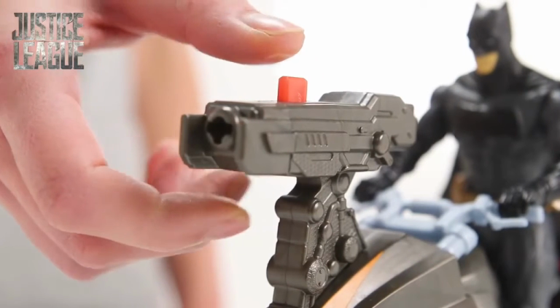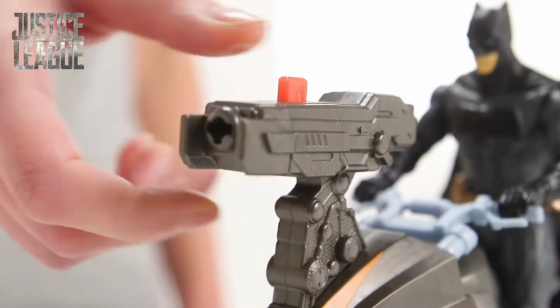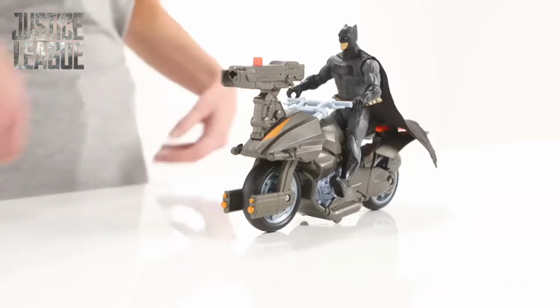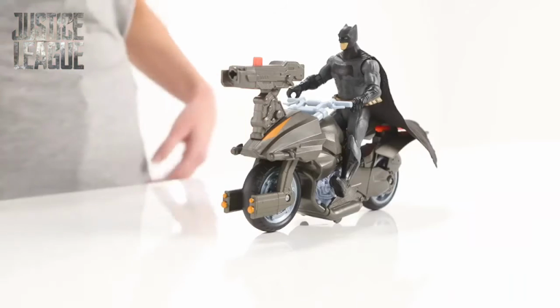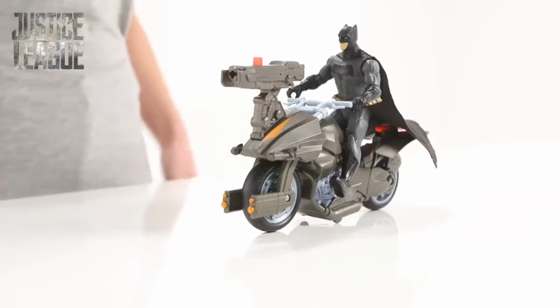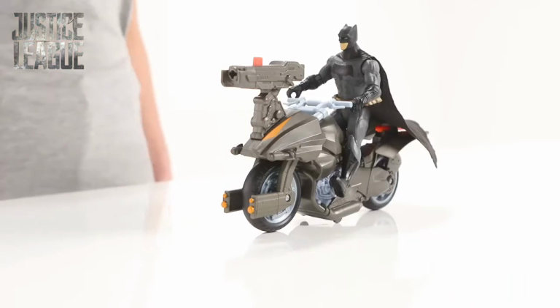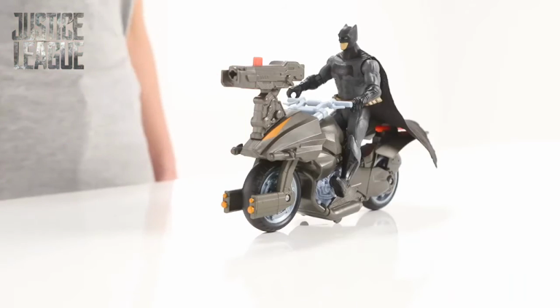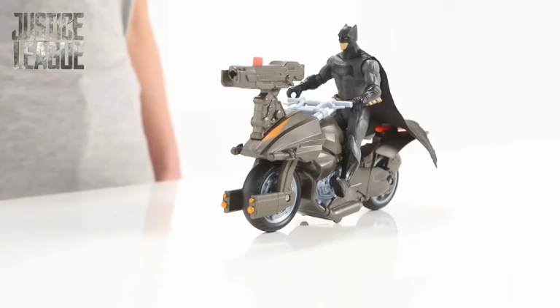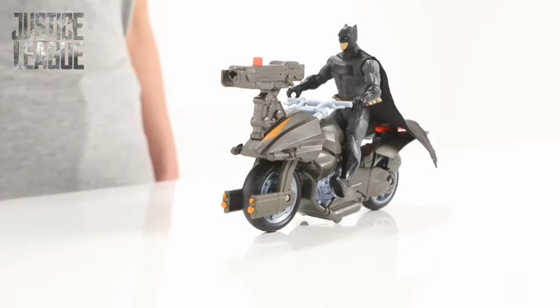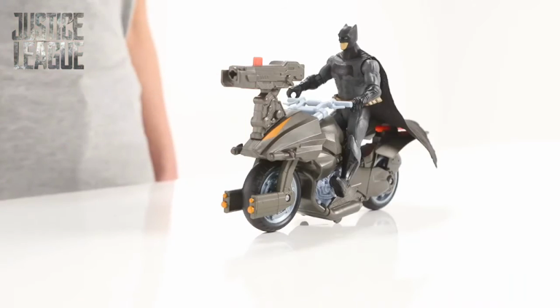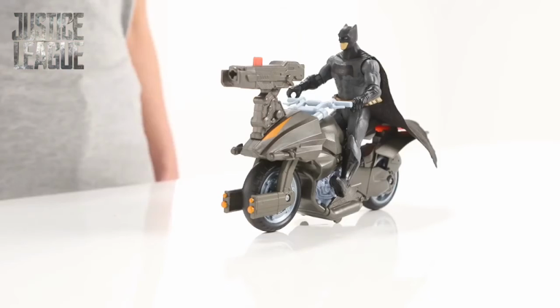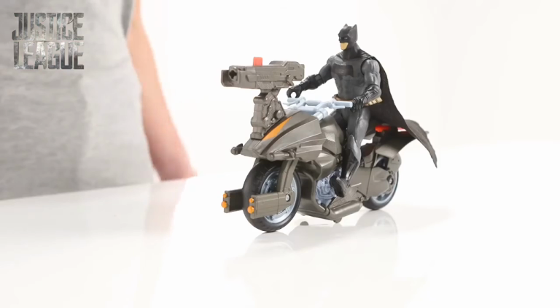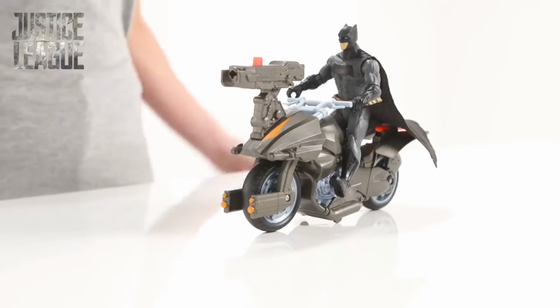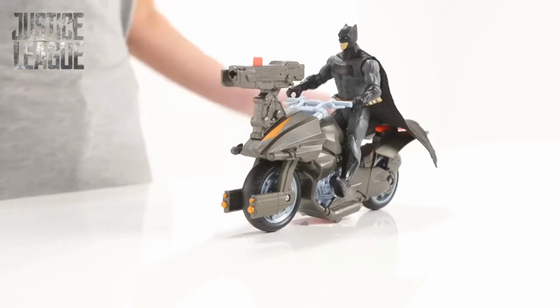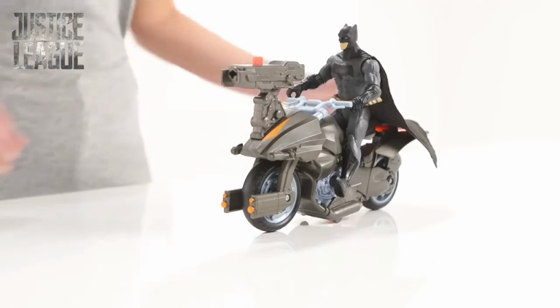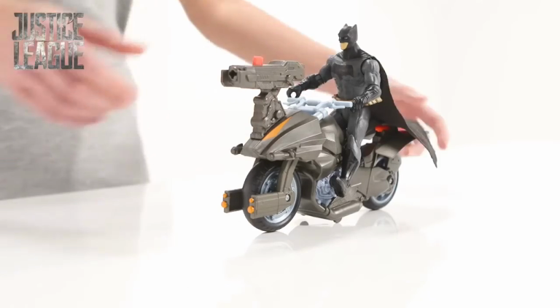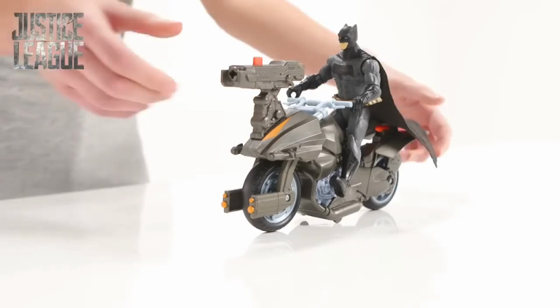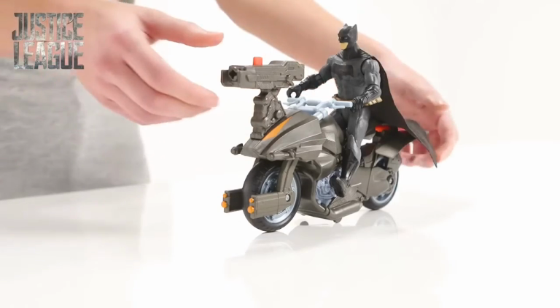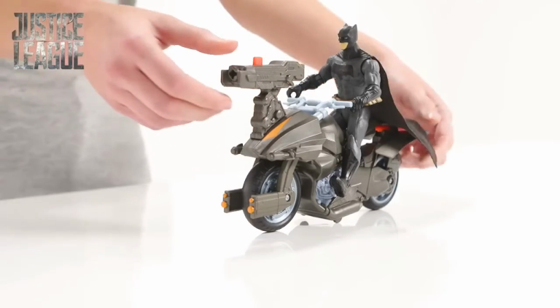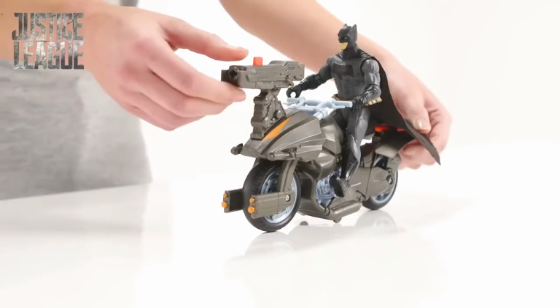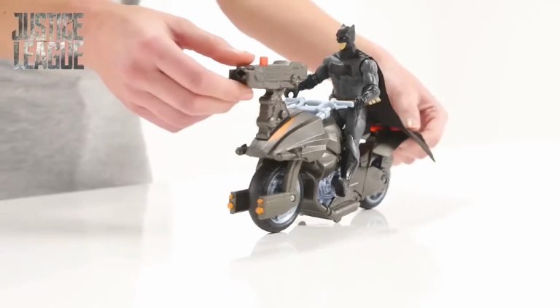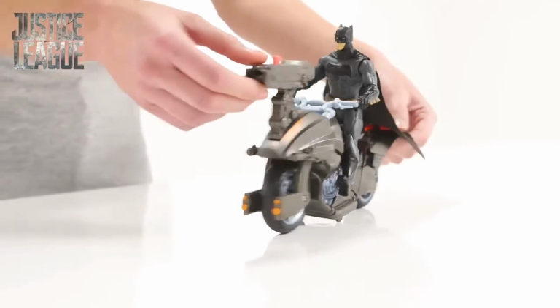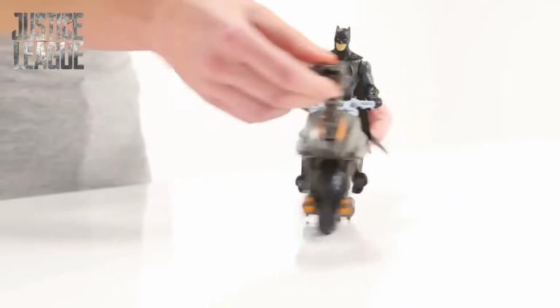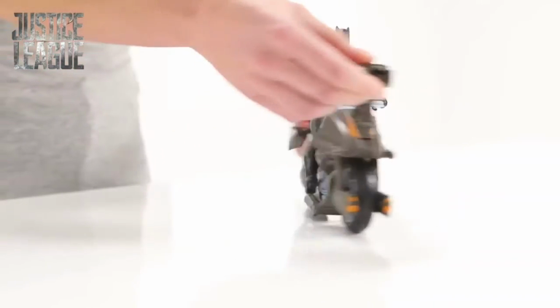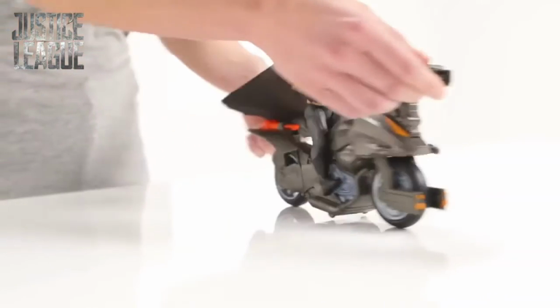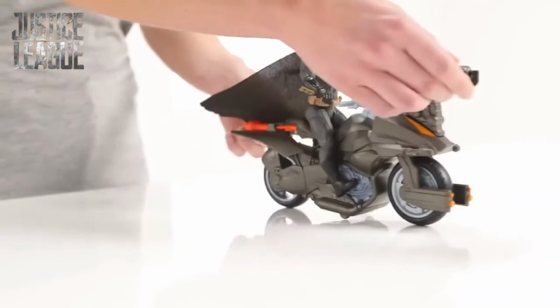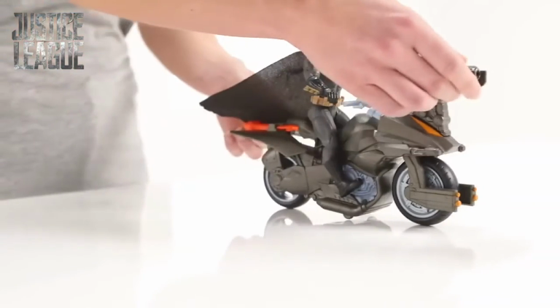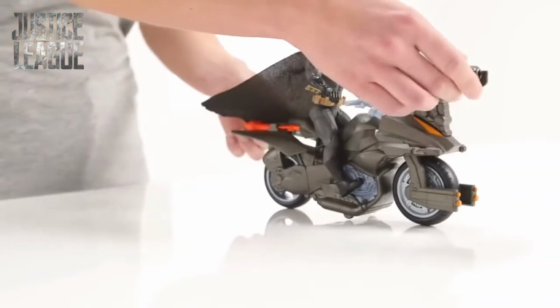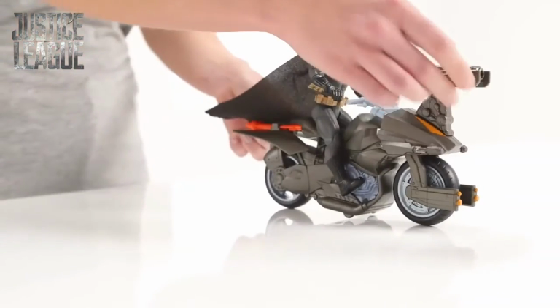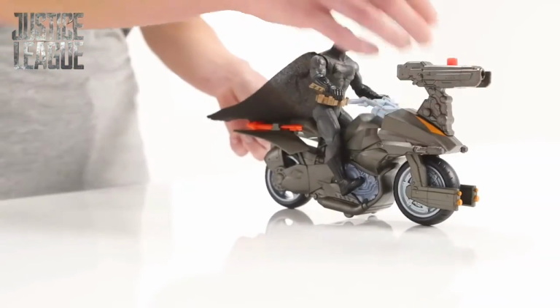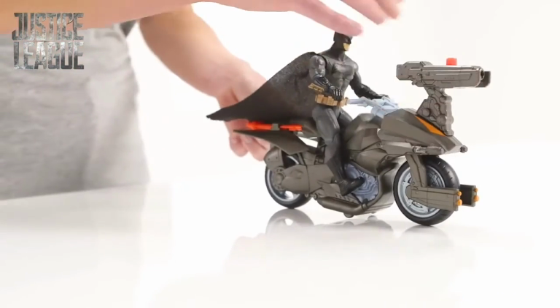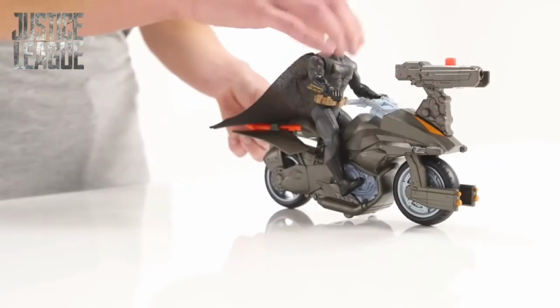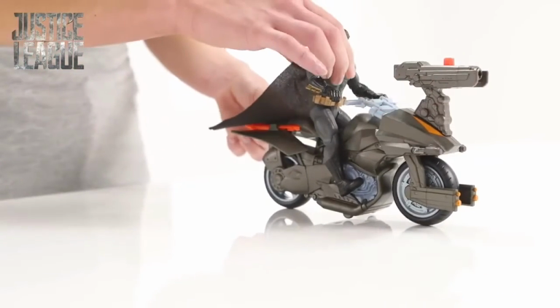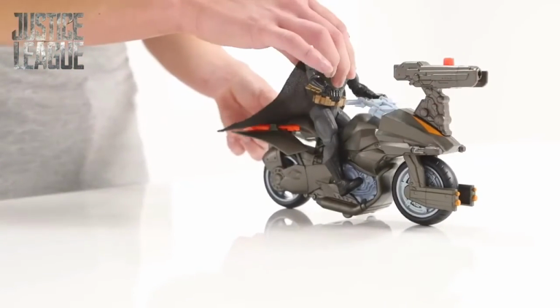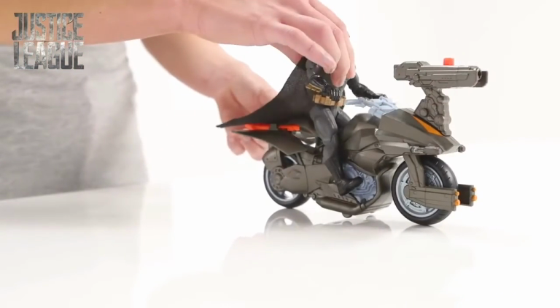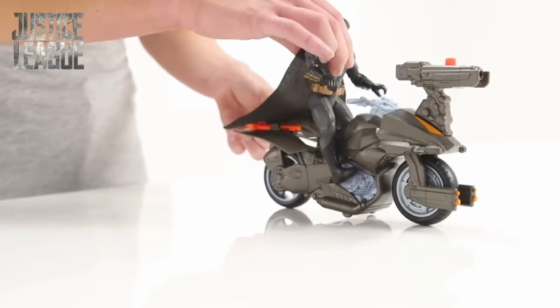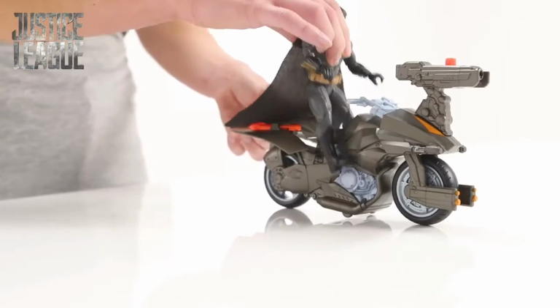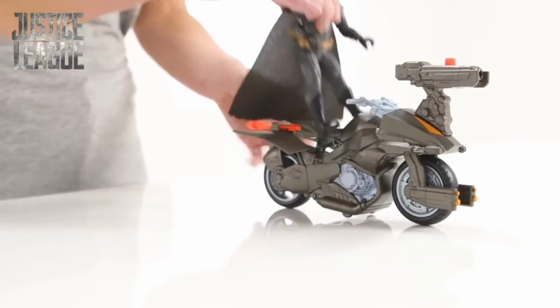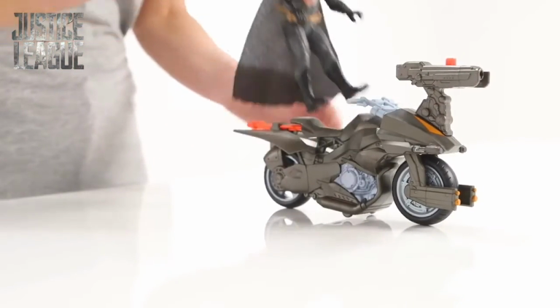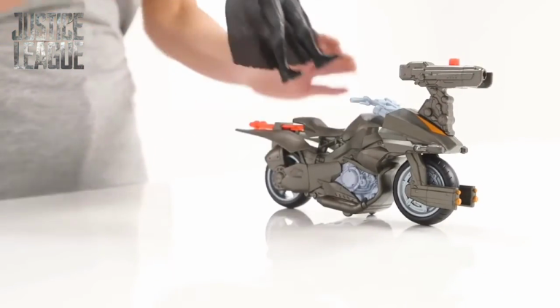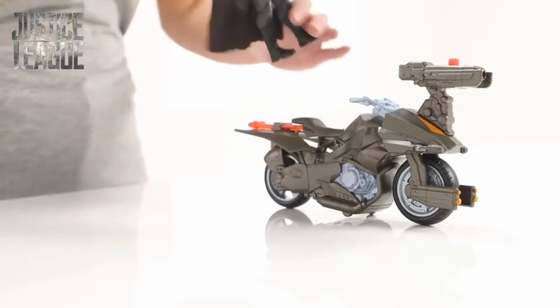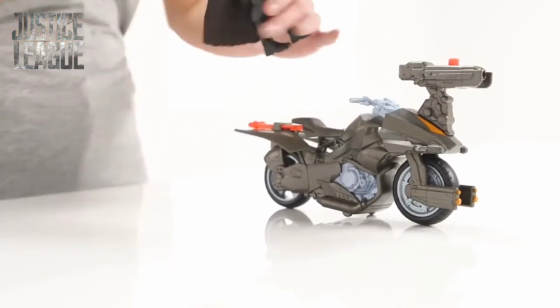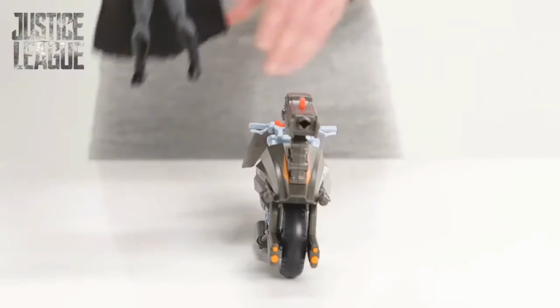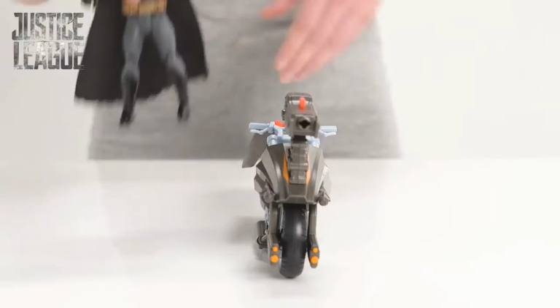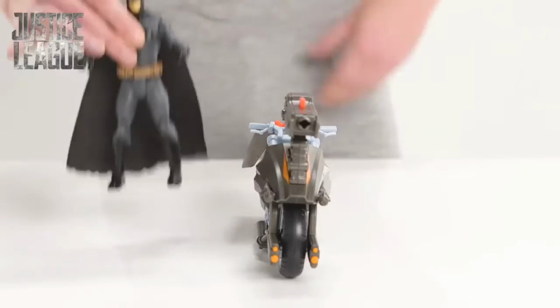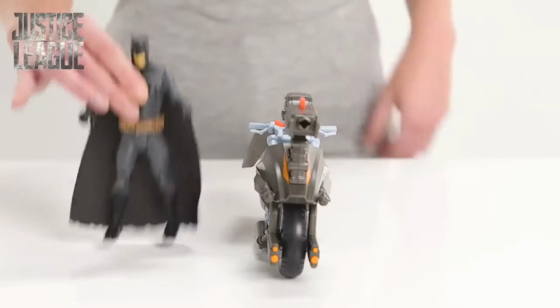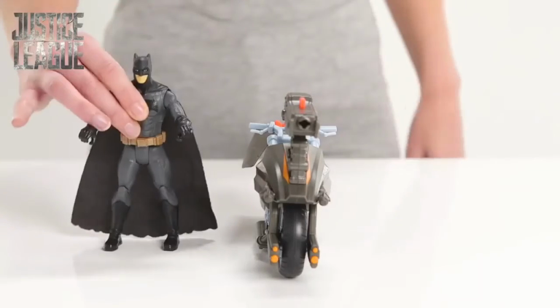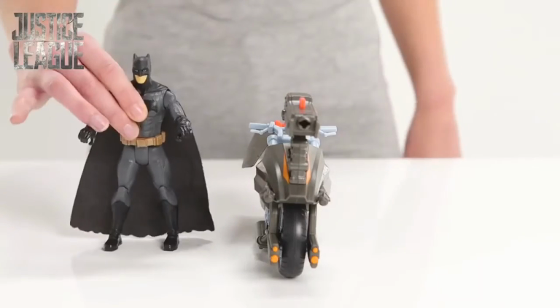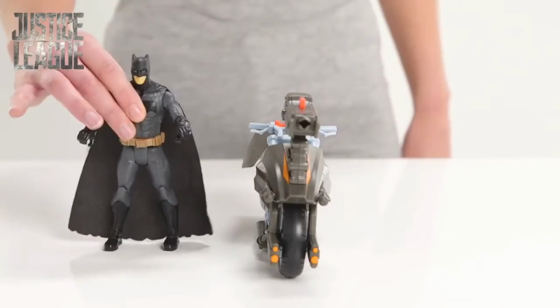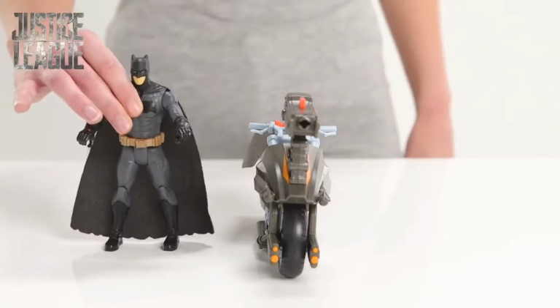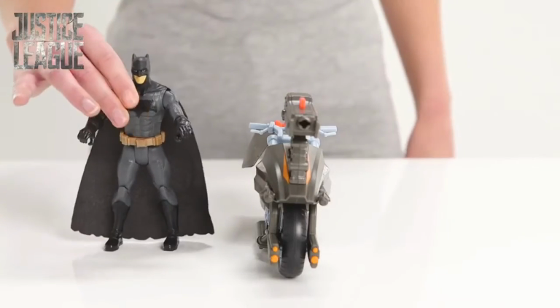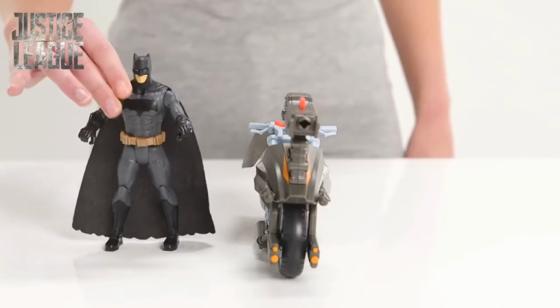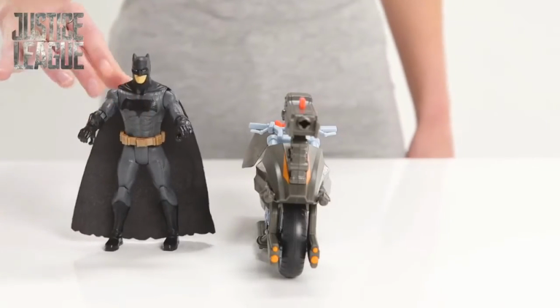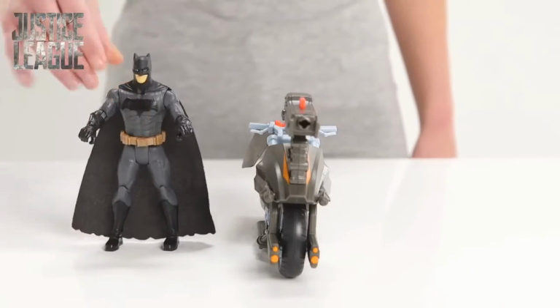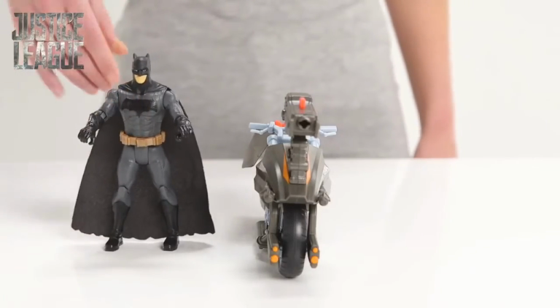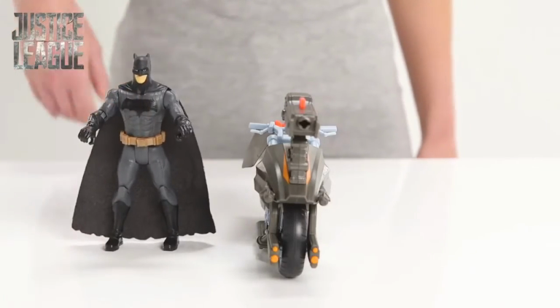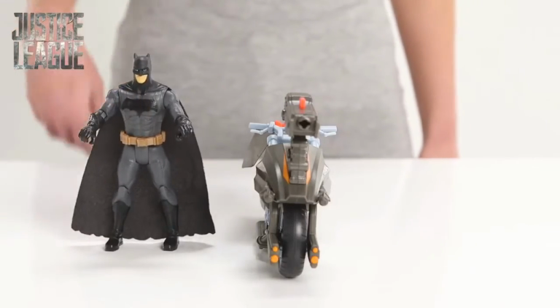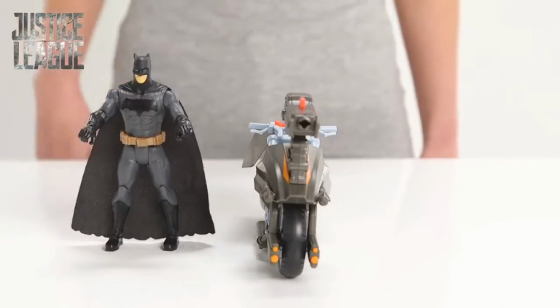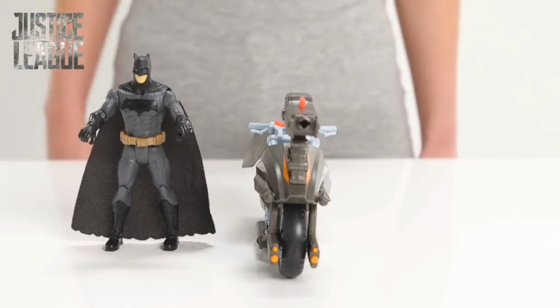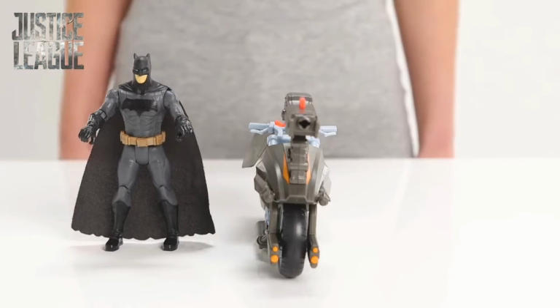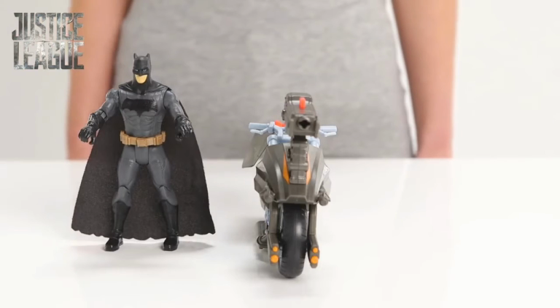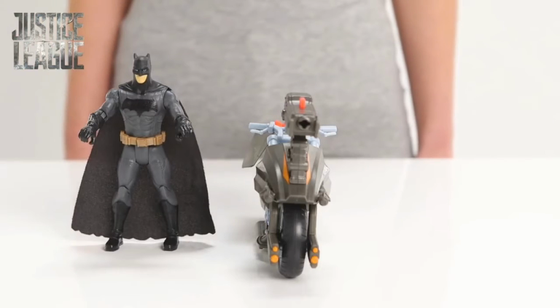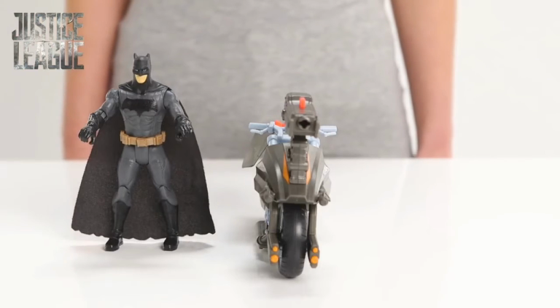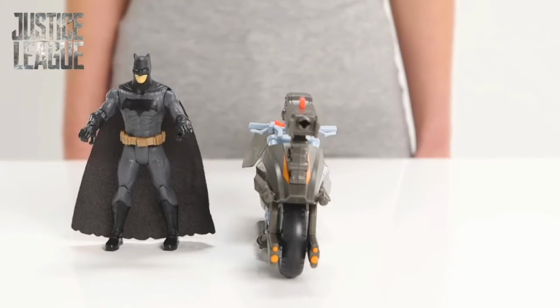Those villains don't stand a chance. Batman has saved the day. The streets are safe, at least for now.